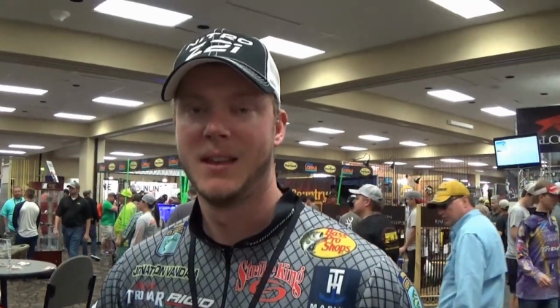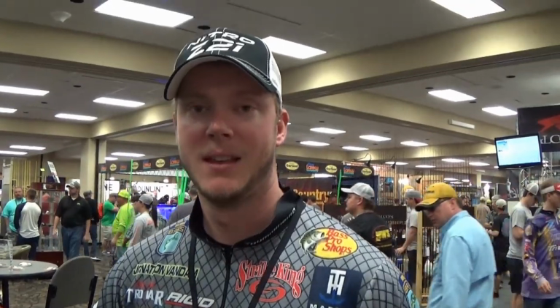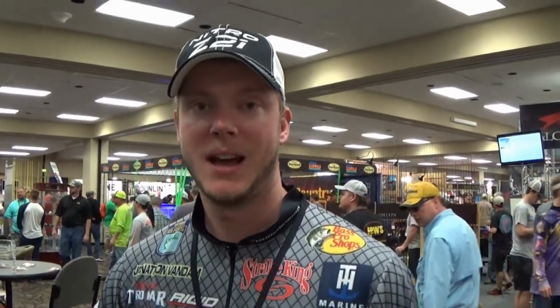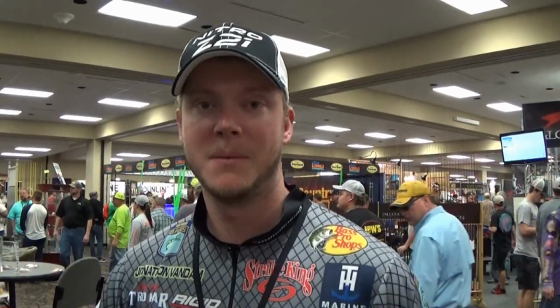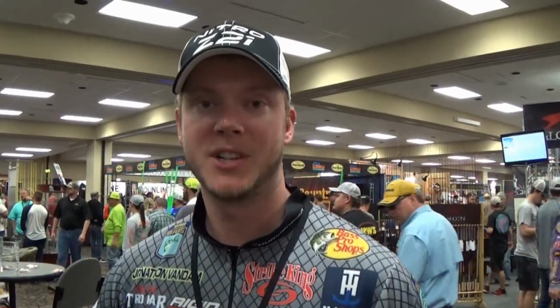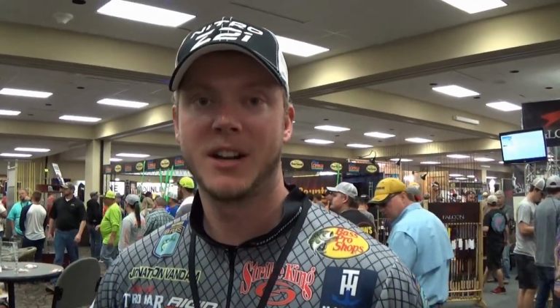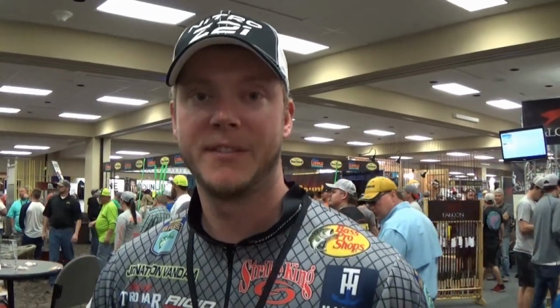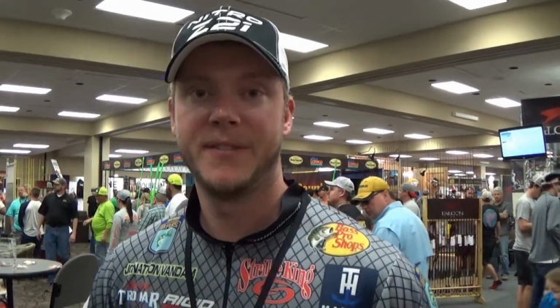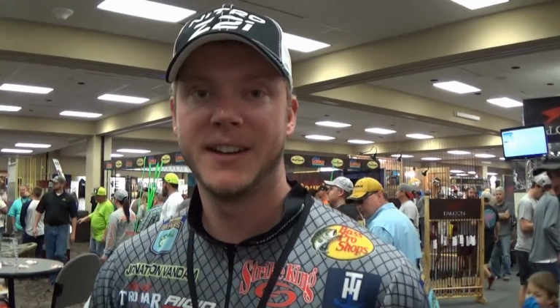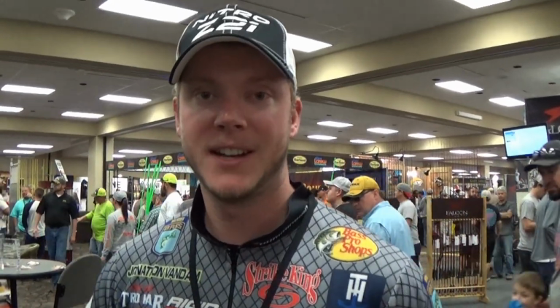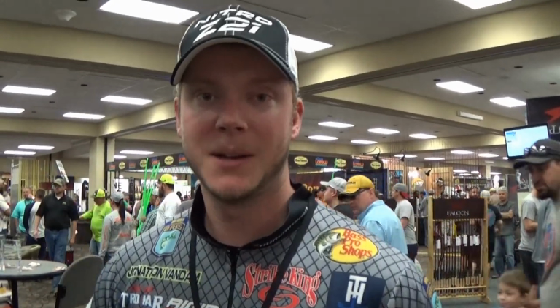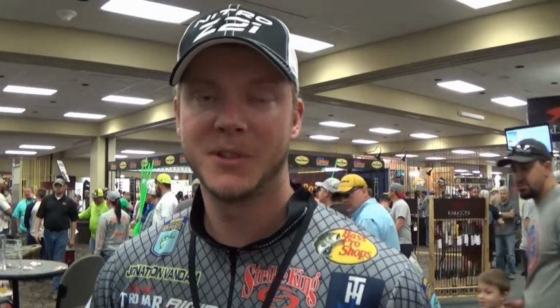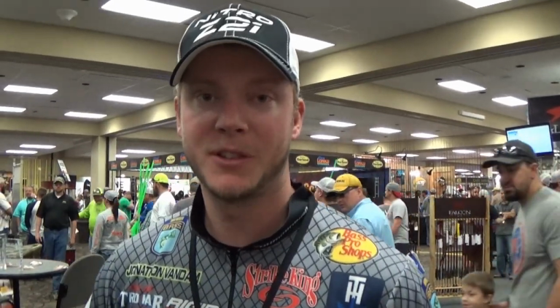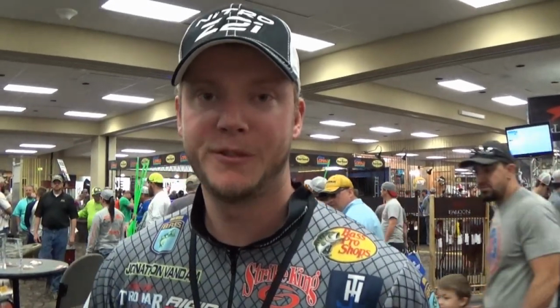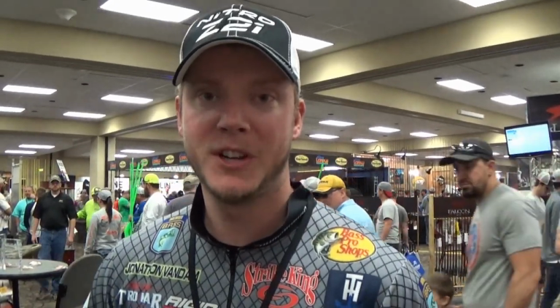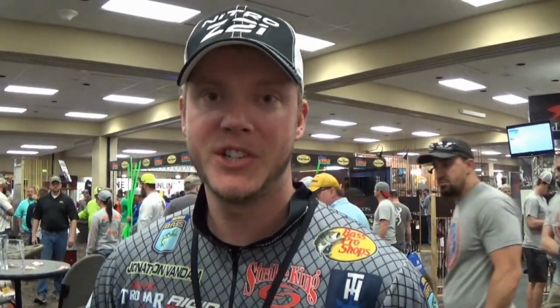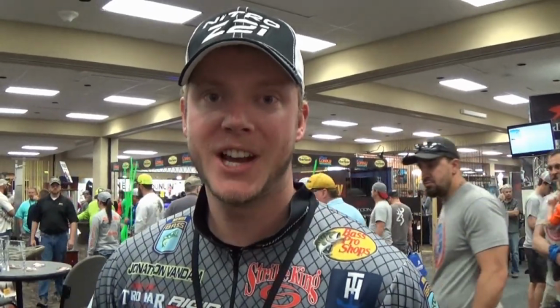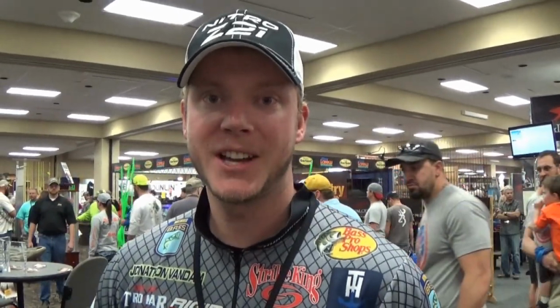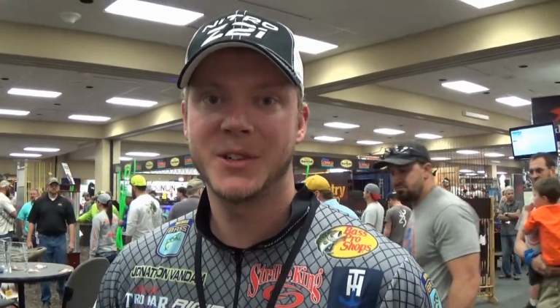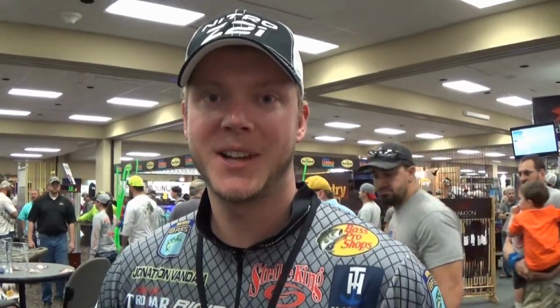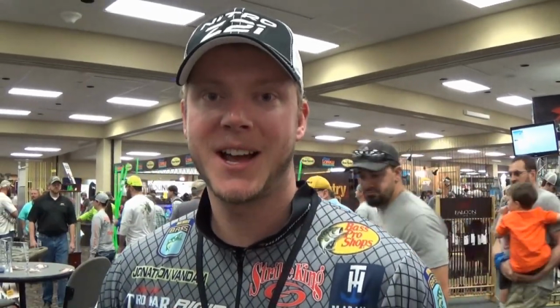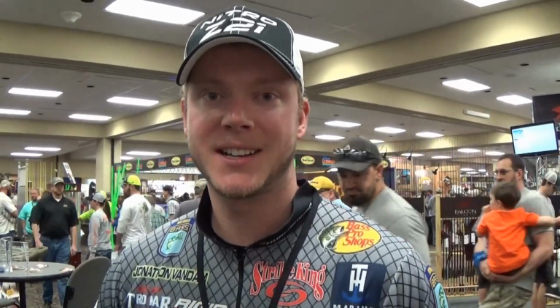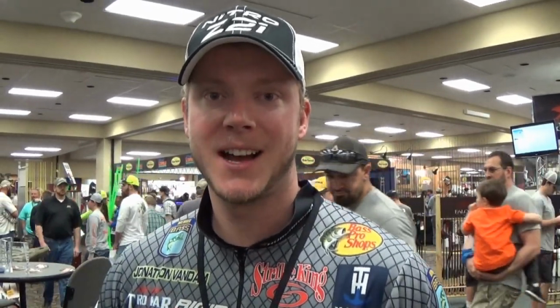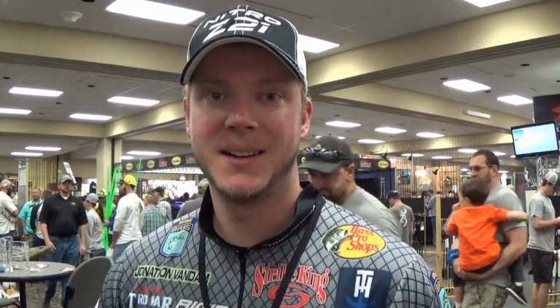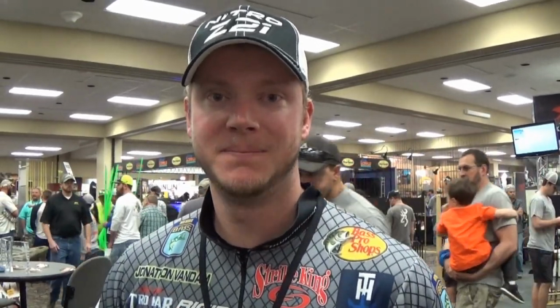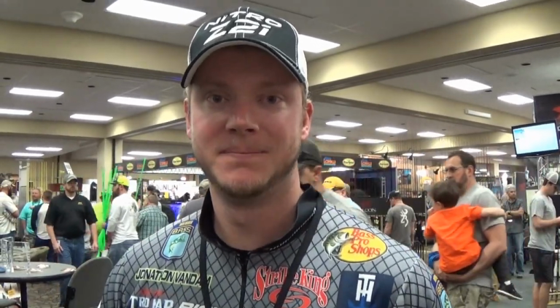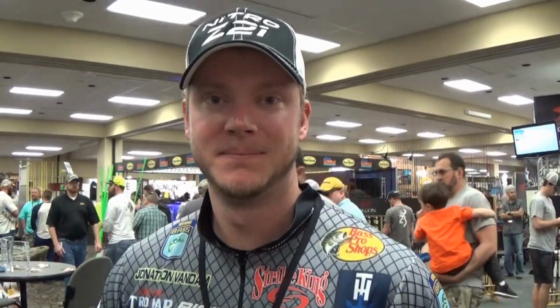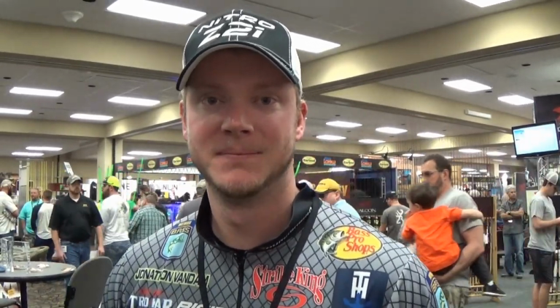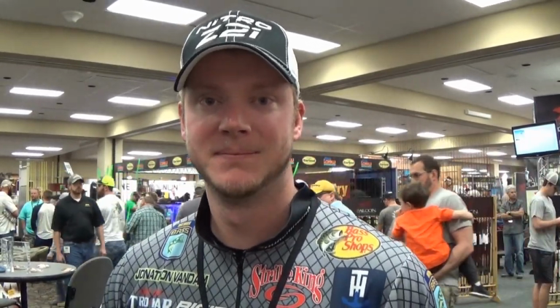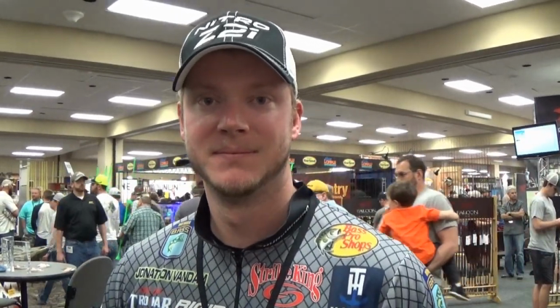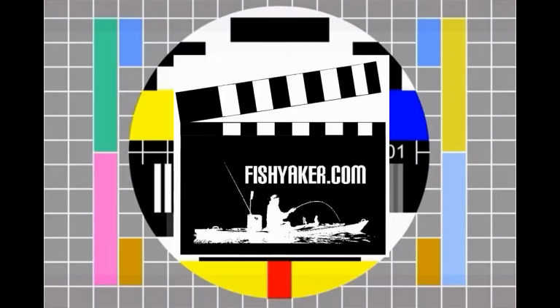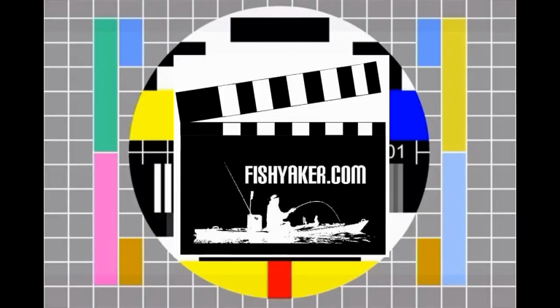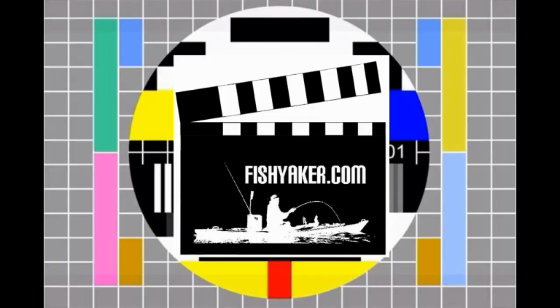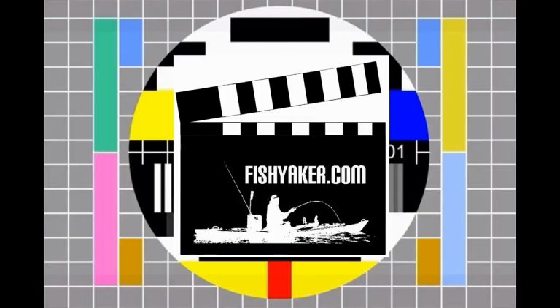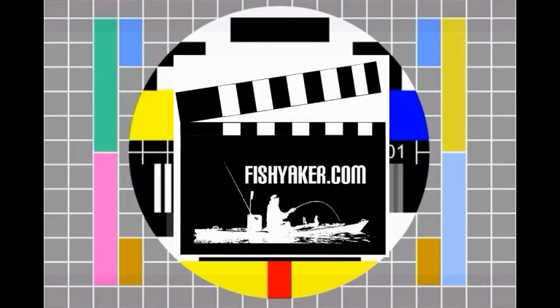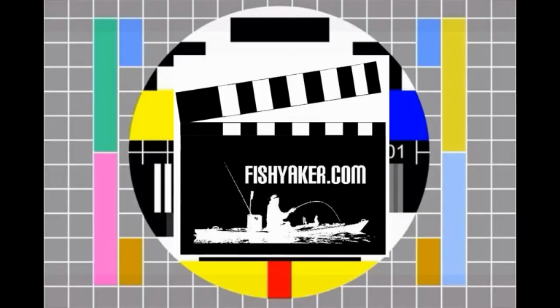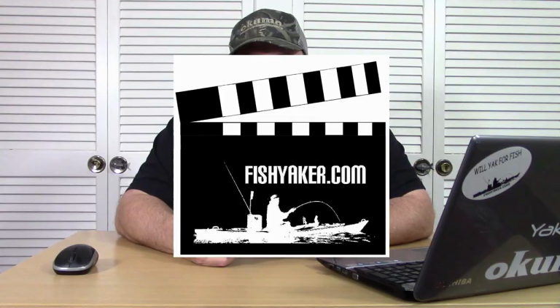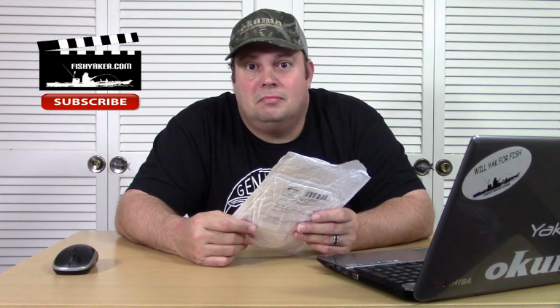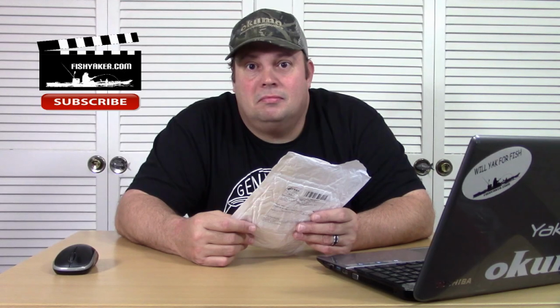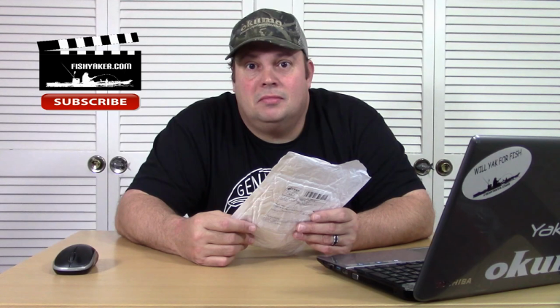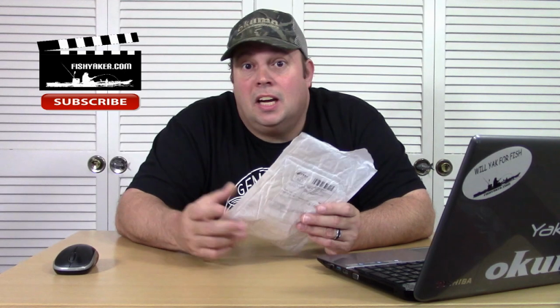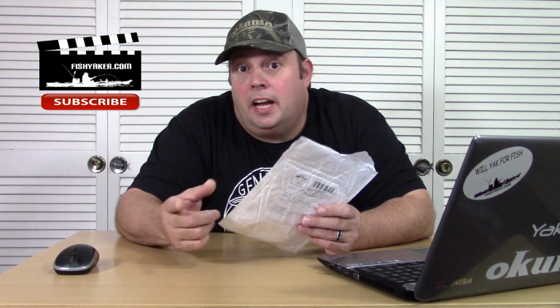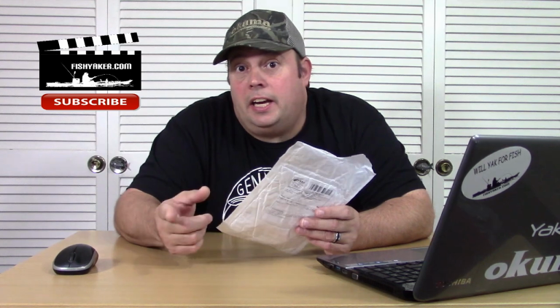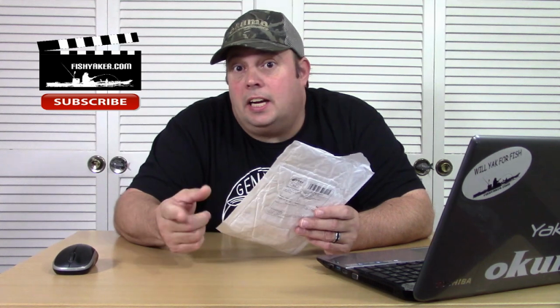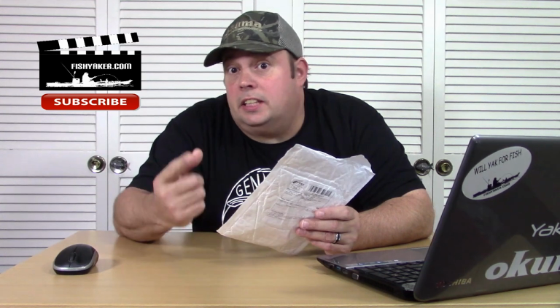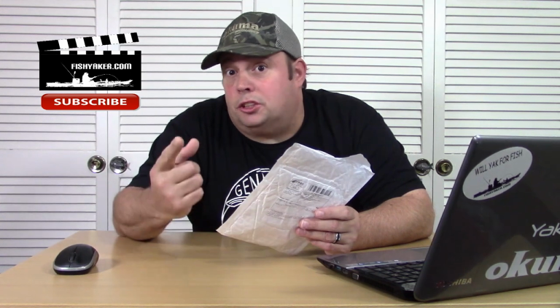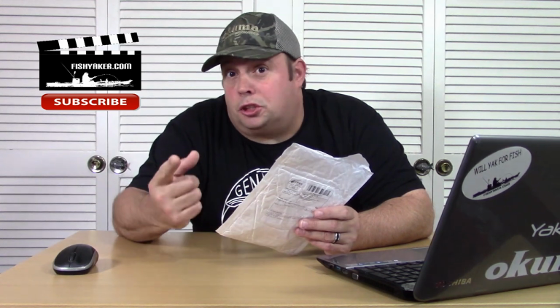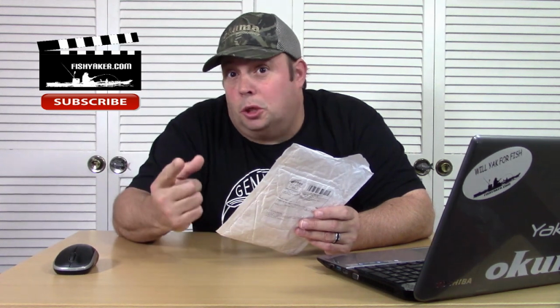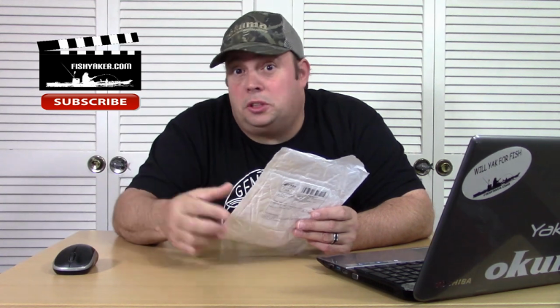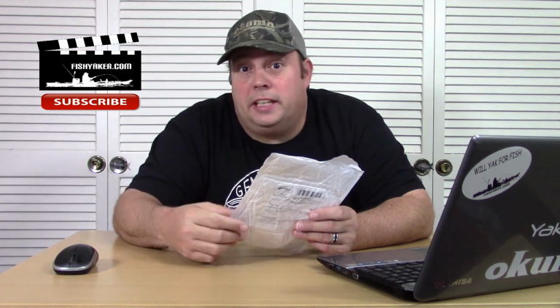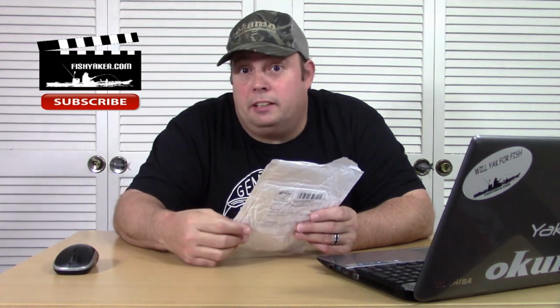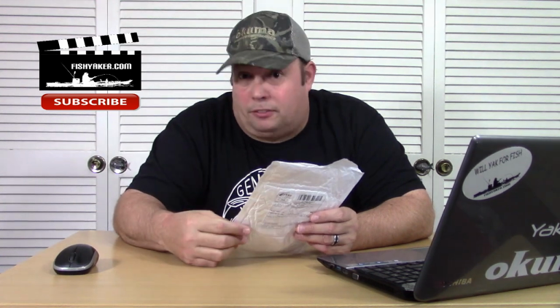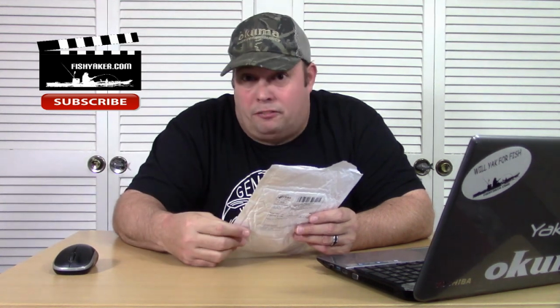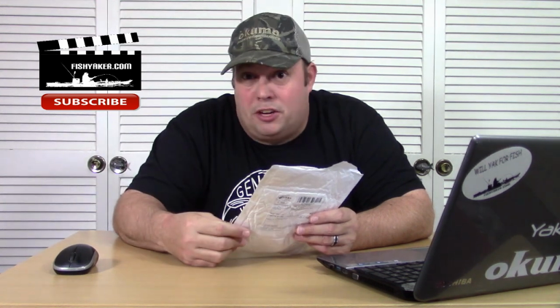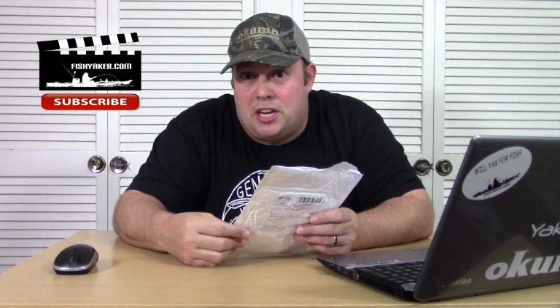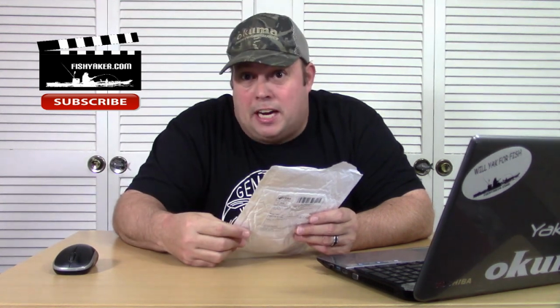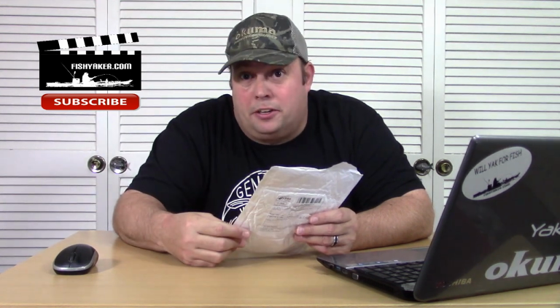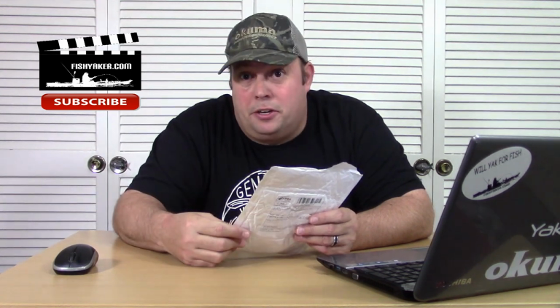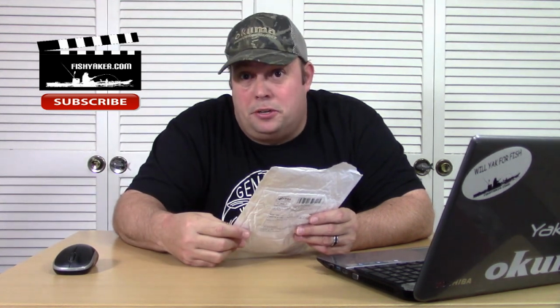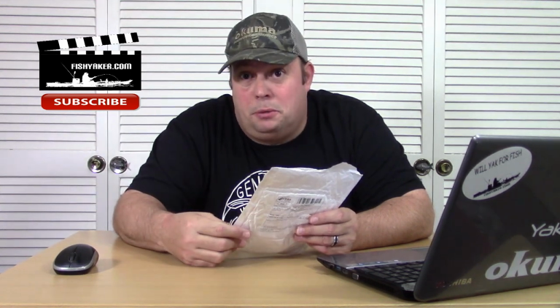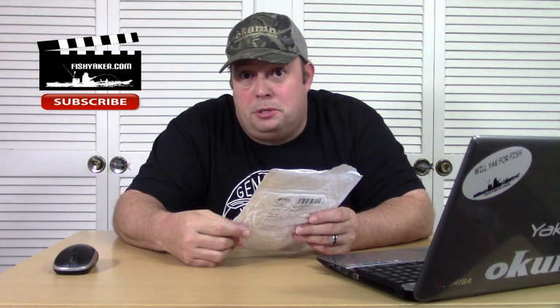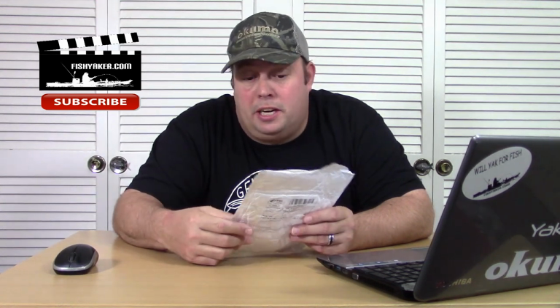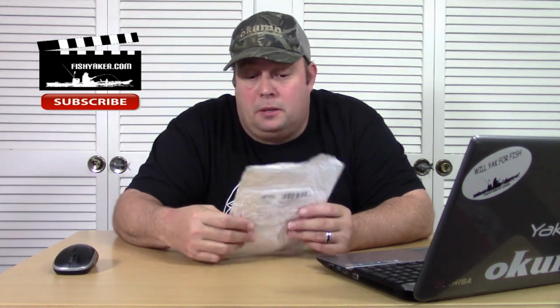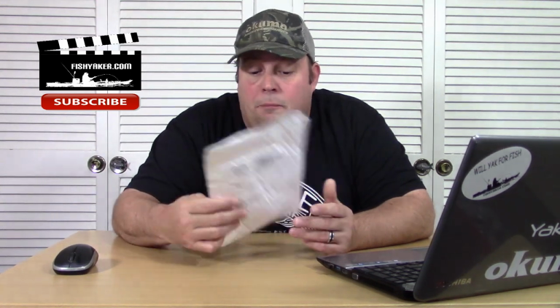I'm Jonathan Van Damme. This is FishYacker.com. Hey guys, it's Toast again from the FishYacker YouTube channel.